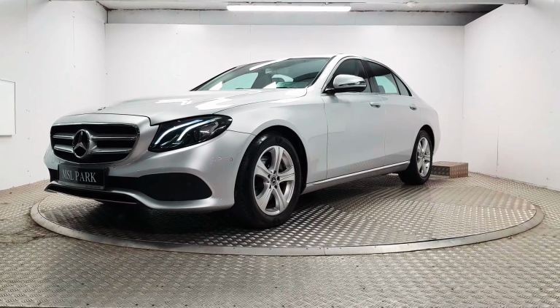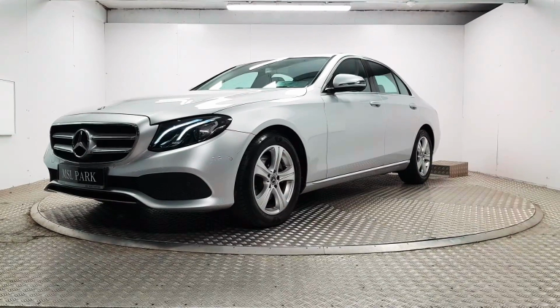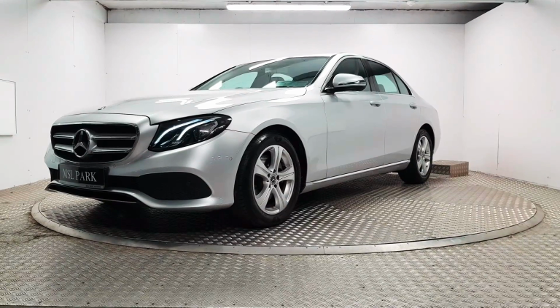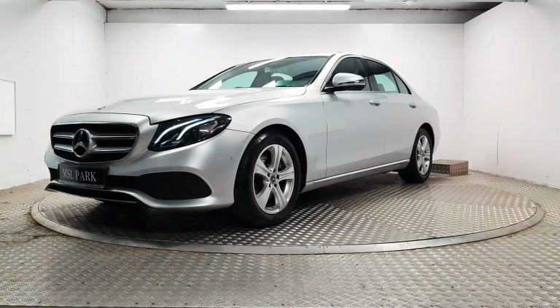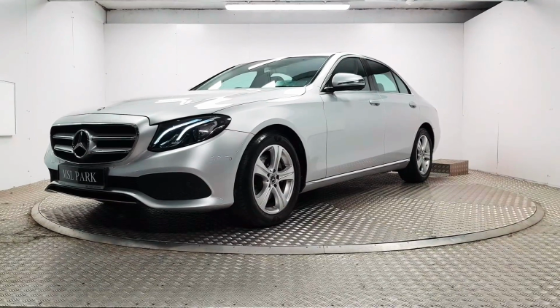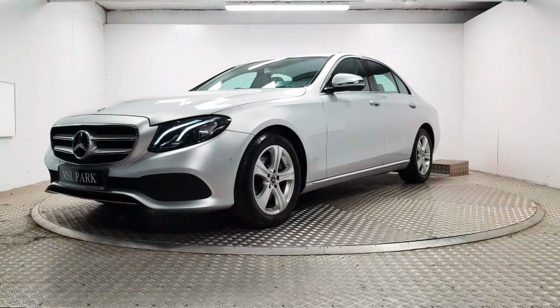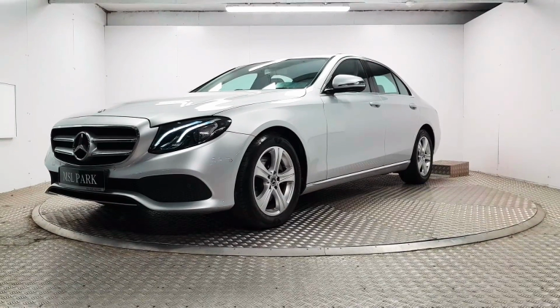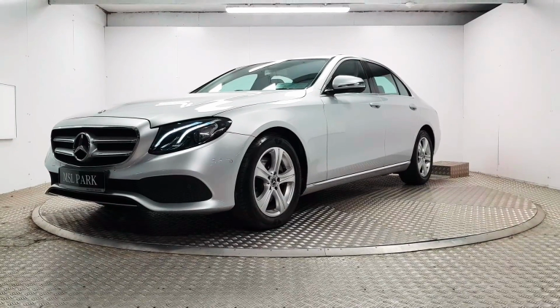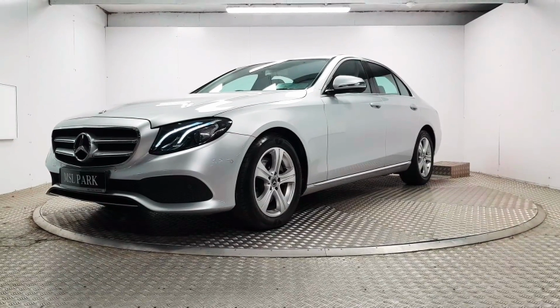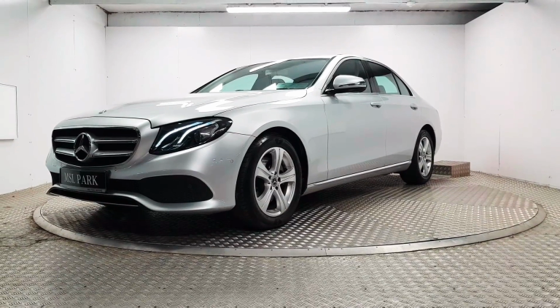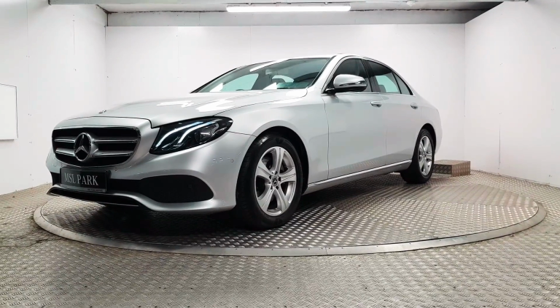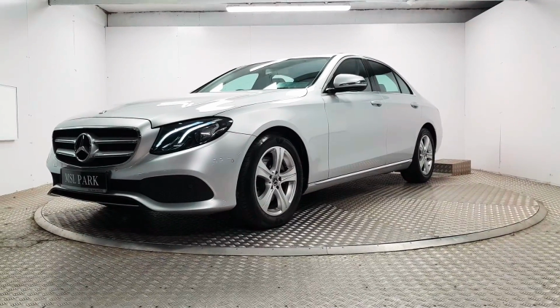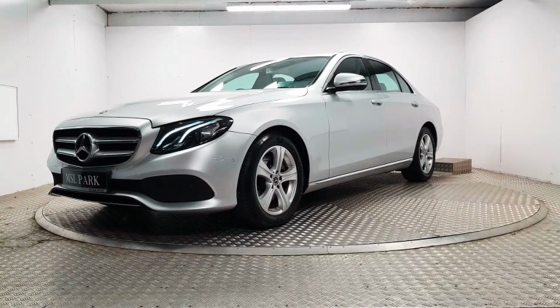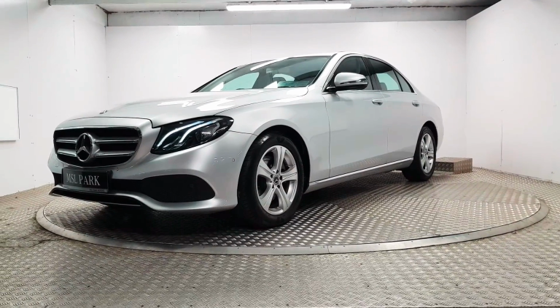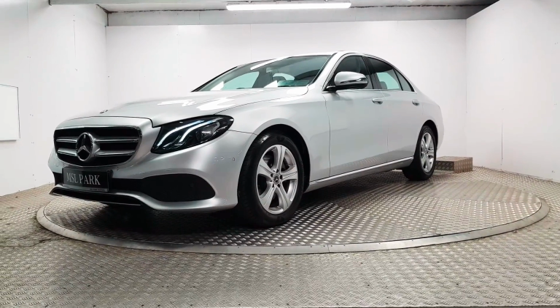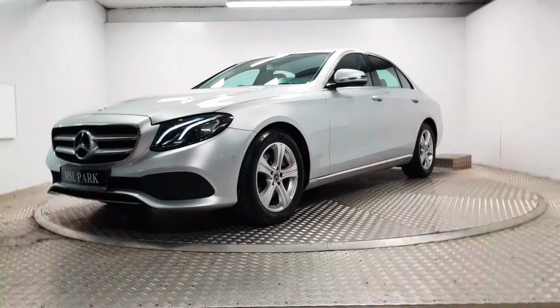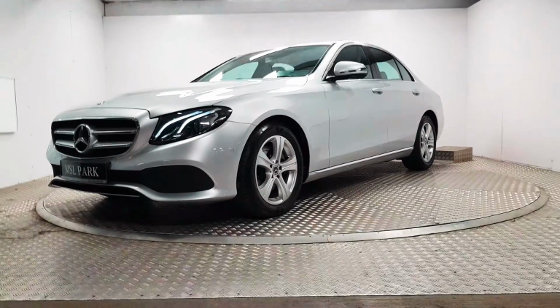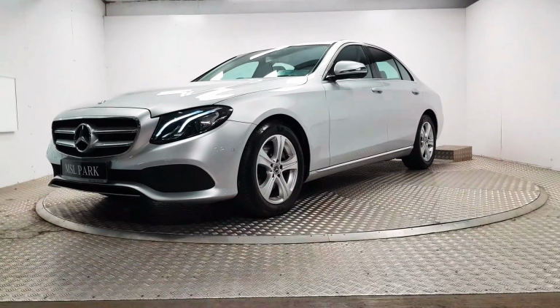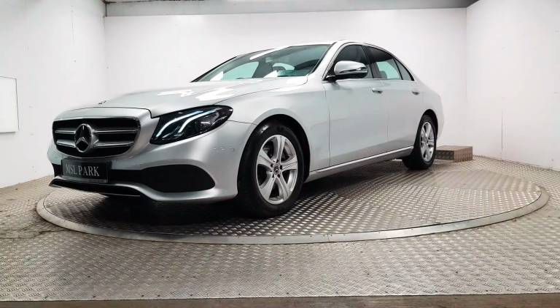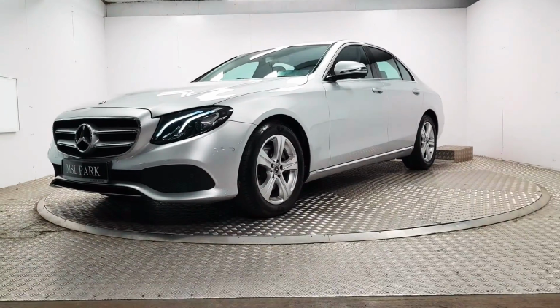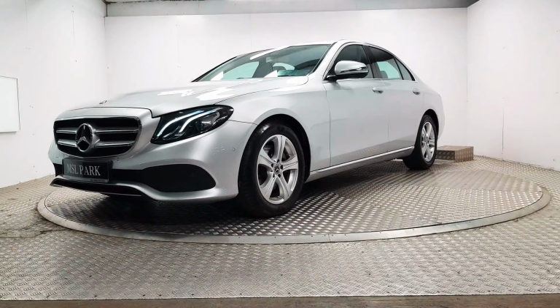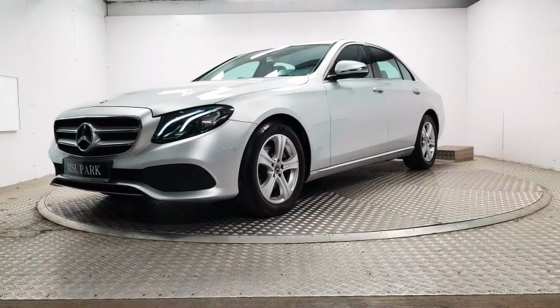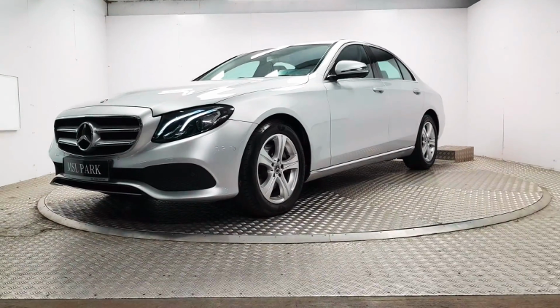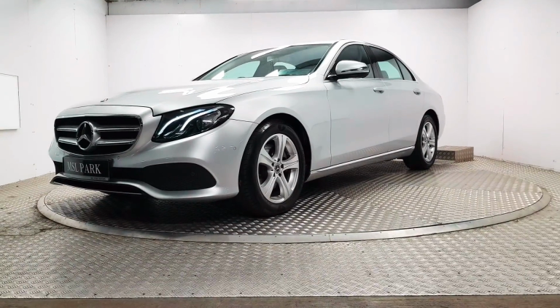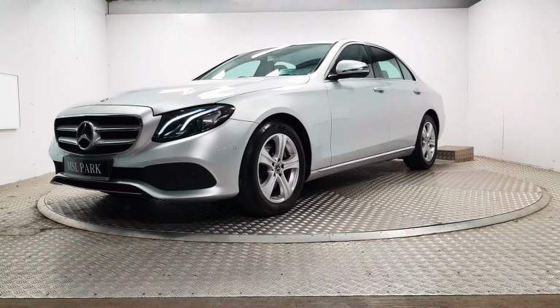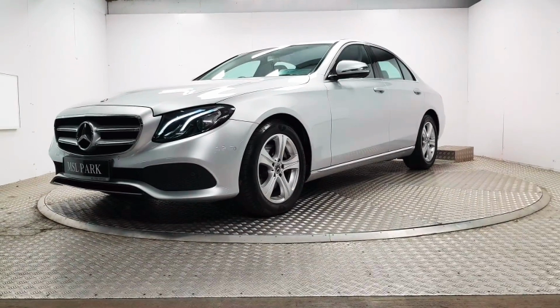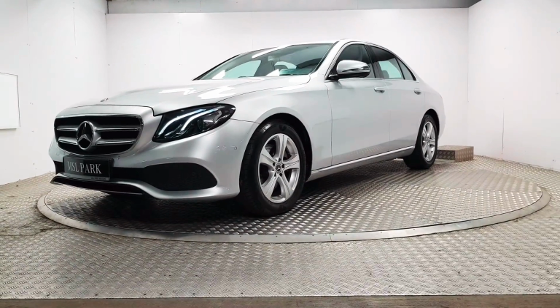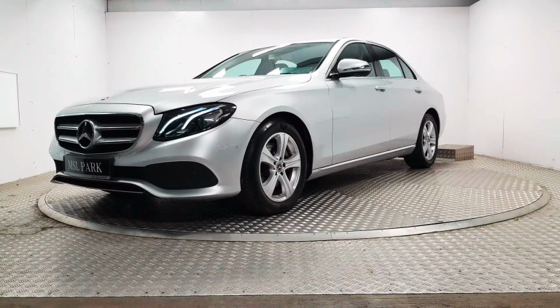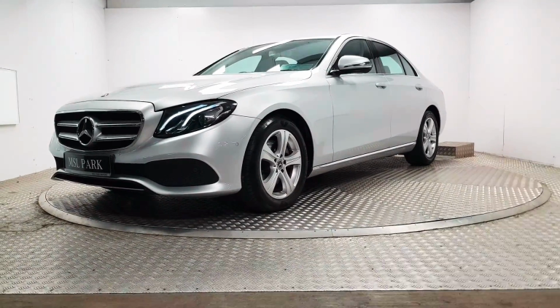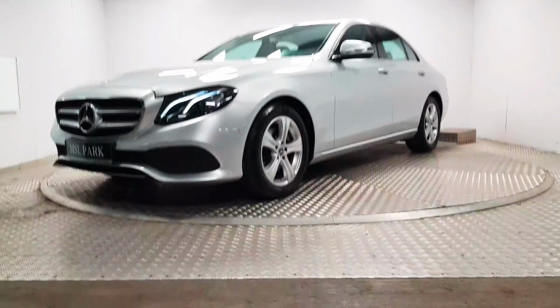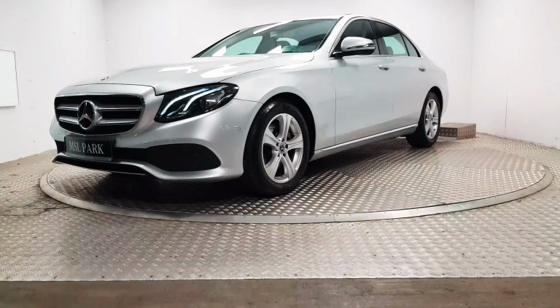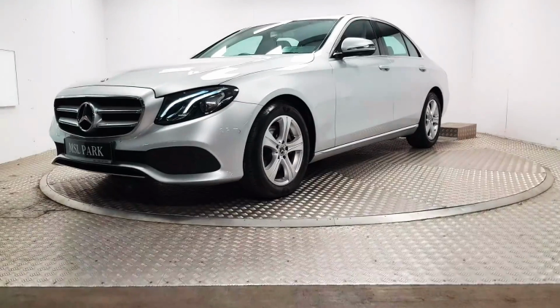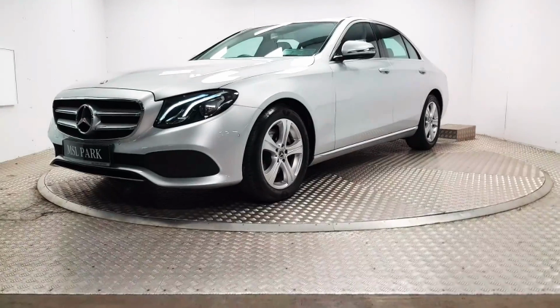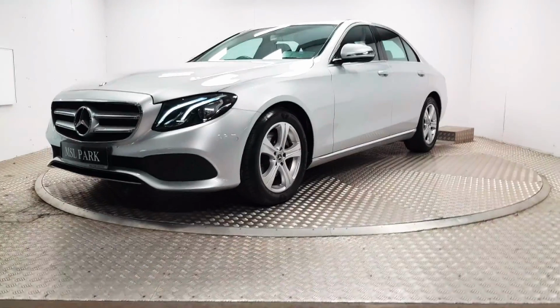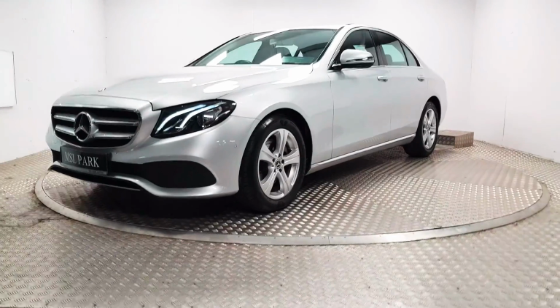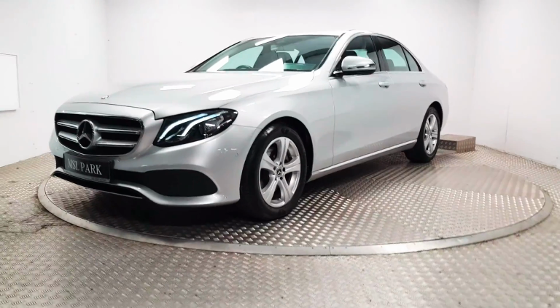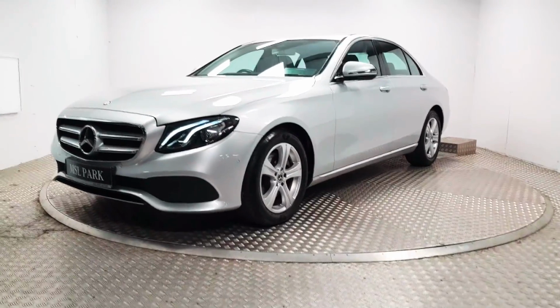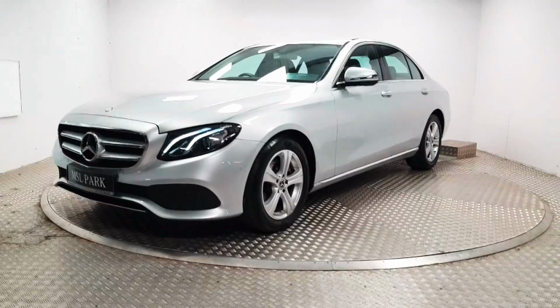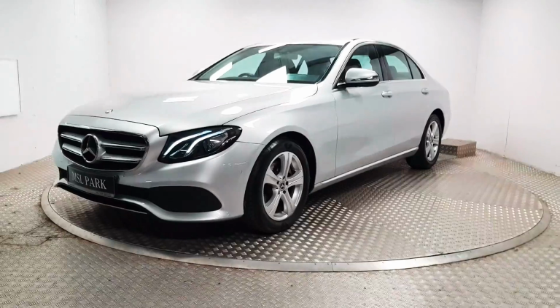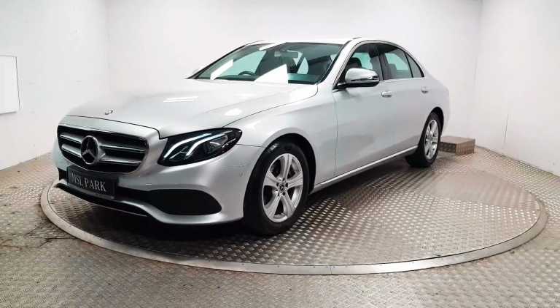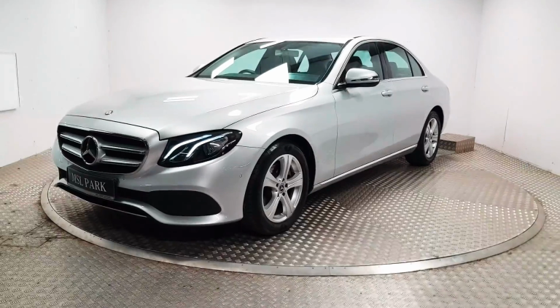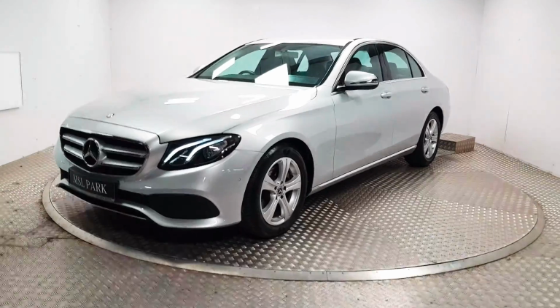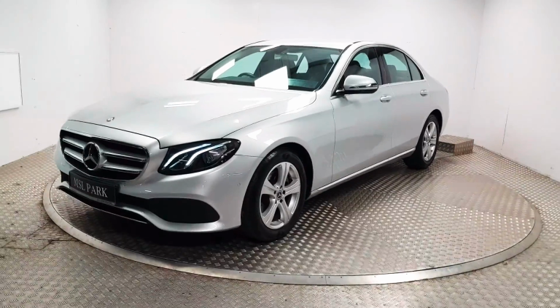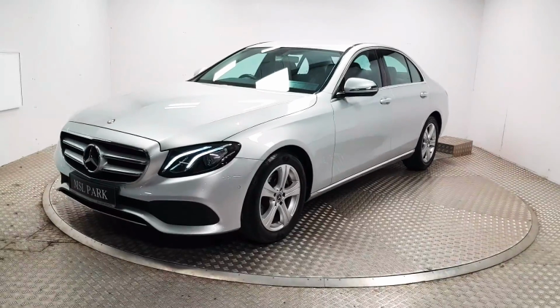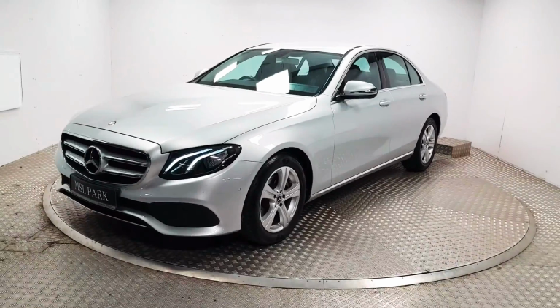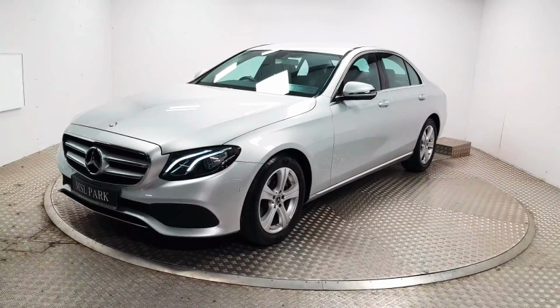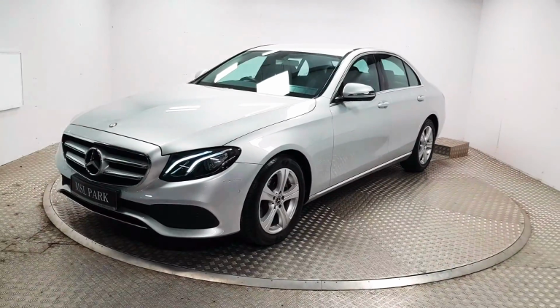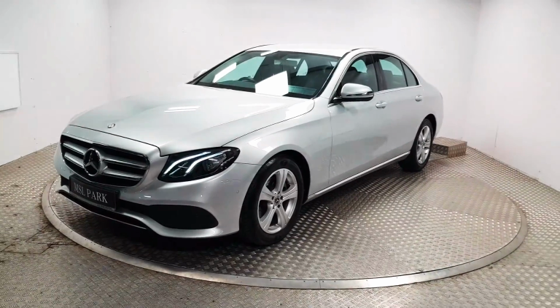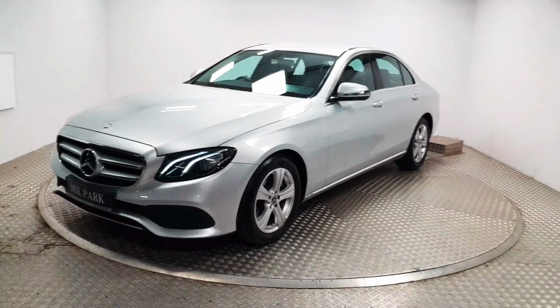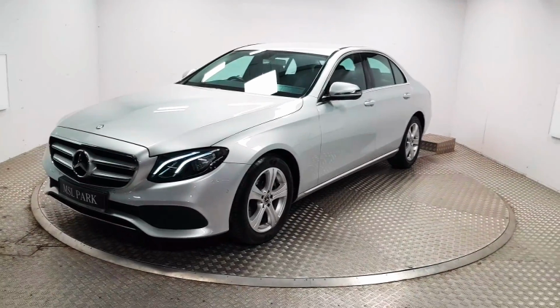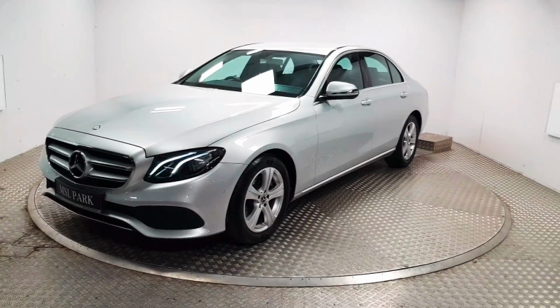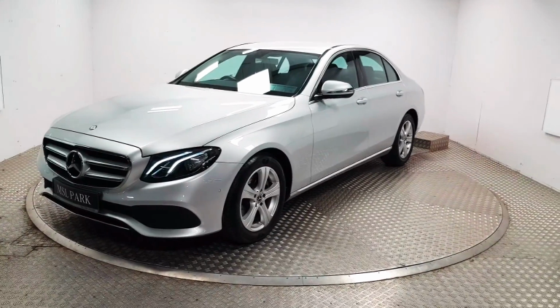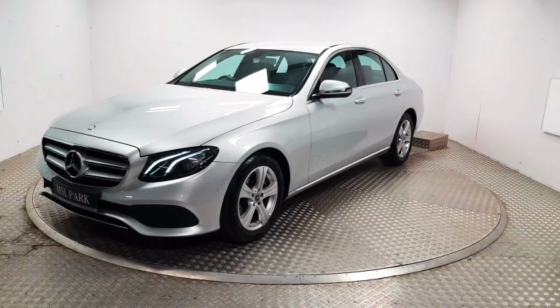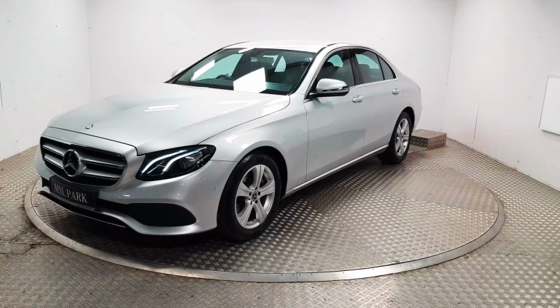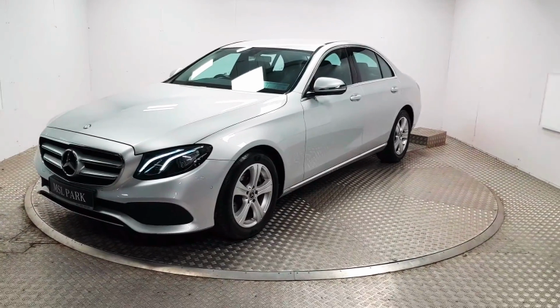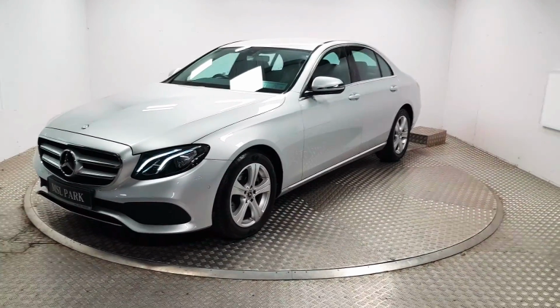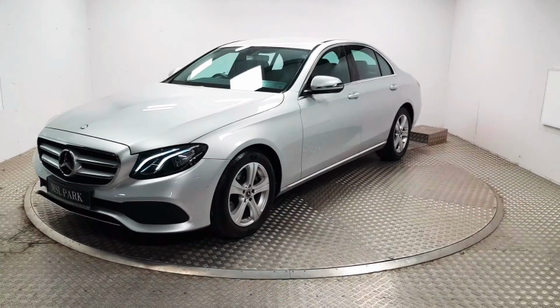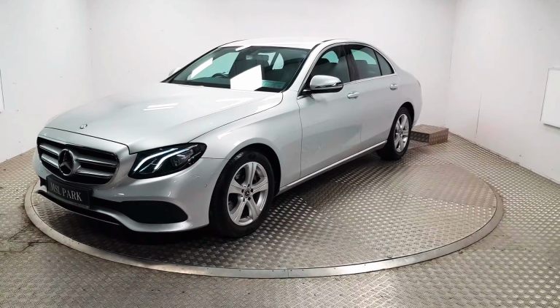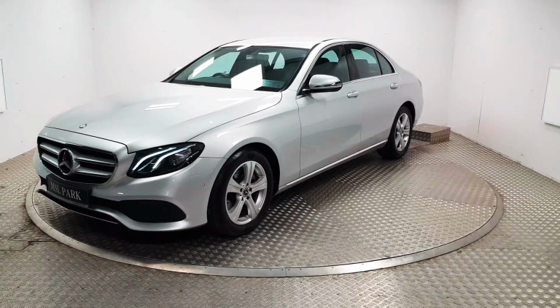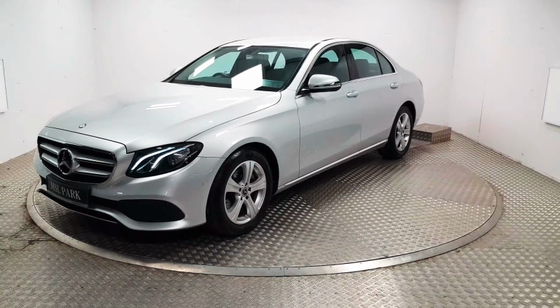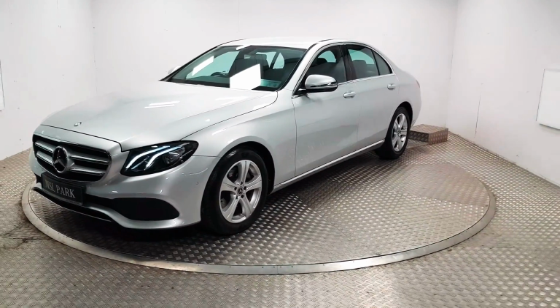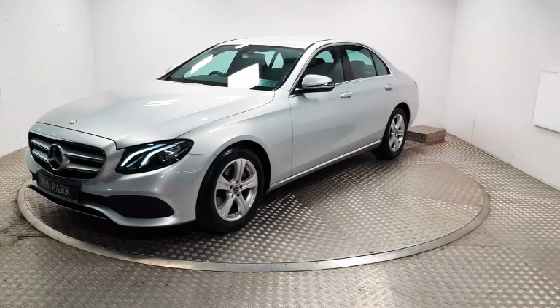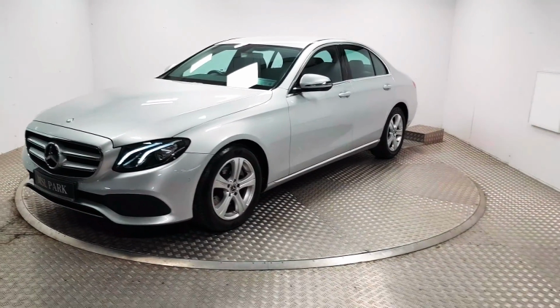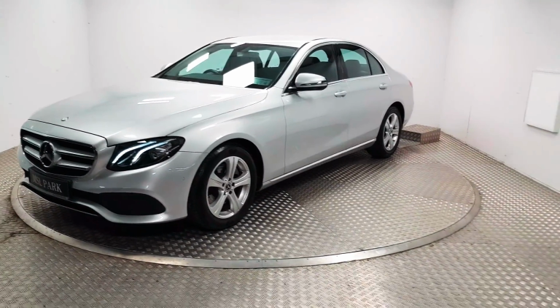Welcome to MSL Park Motors Mercedes-Benz. This is a beautiful 2017 E220 diesel automatic.